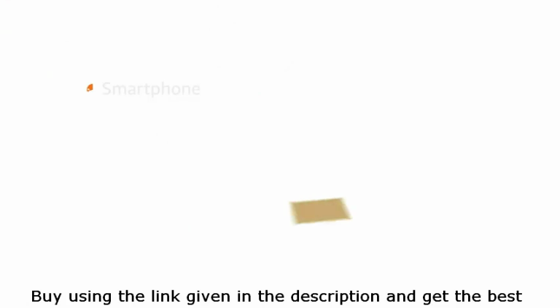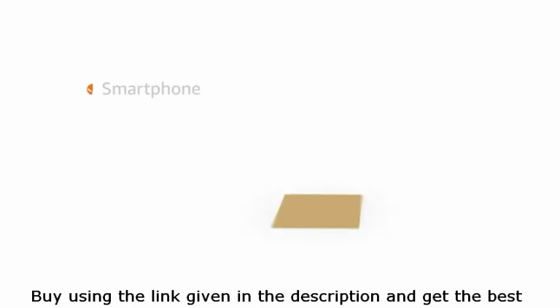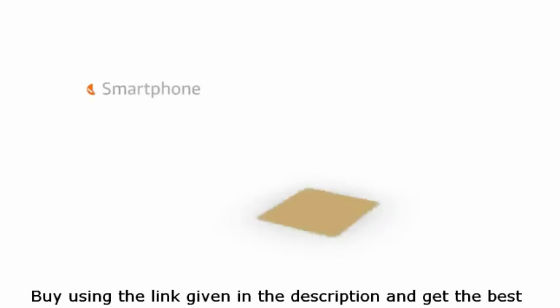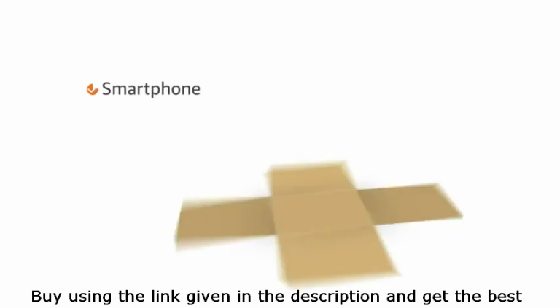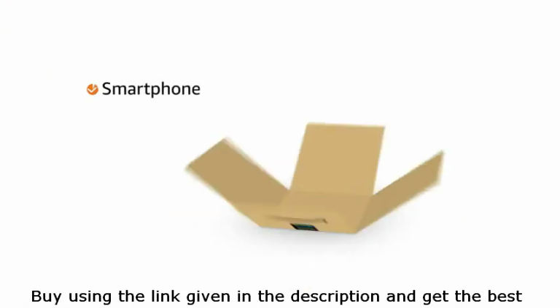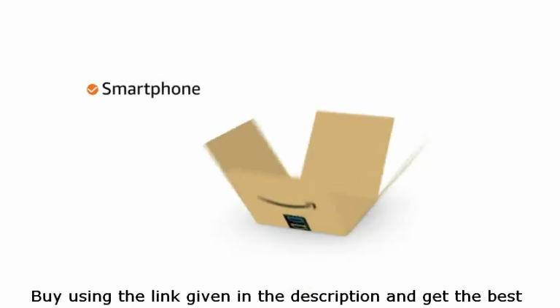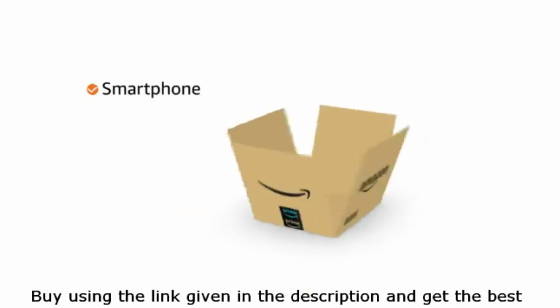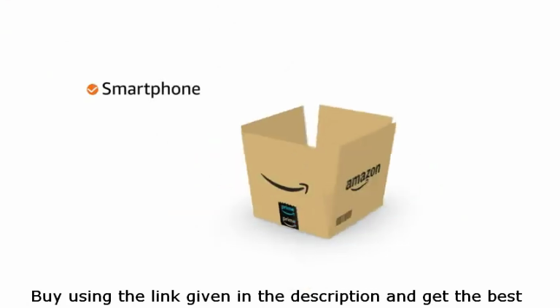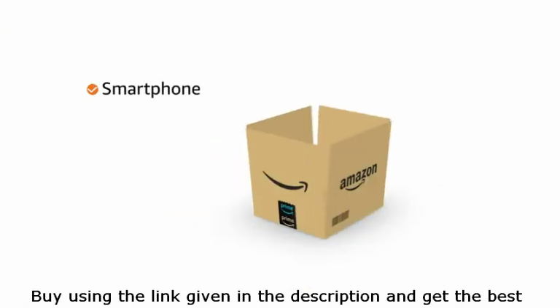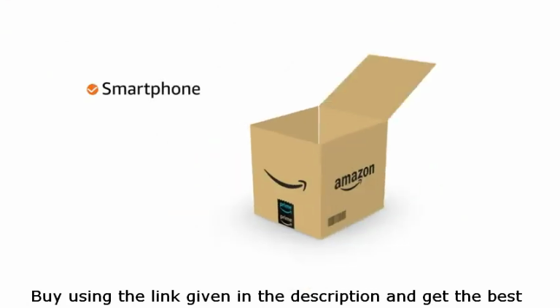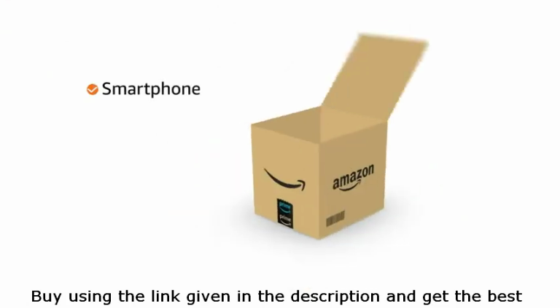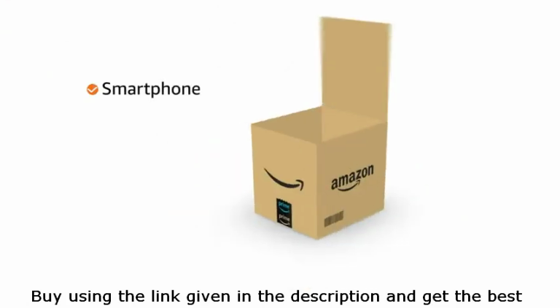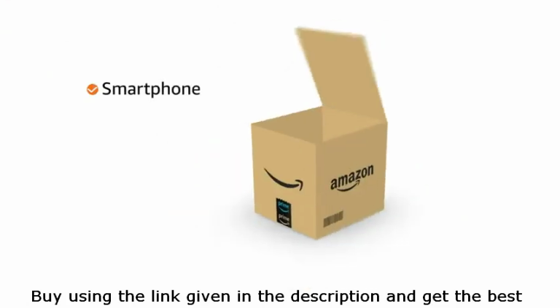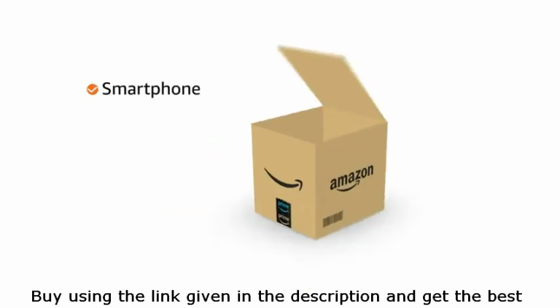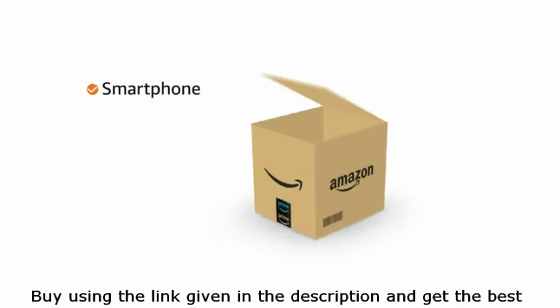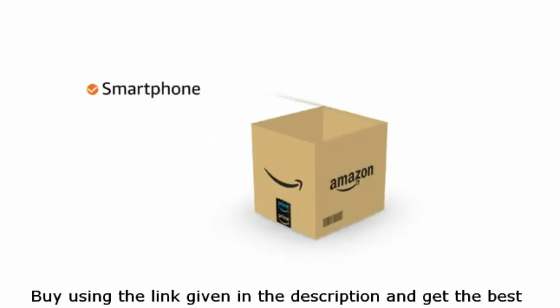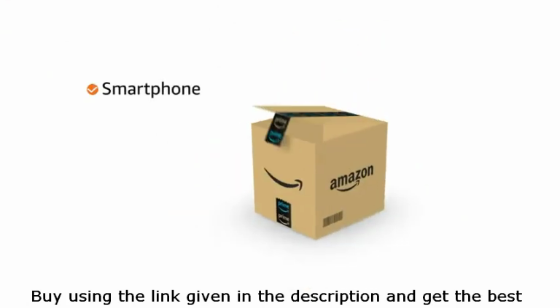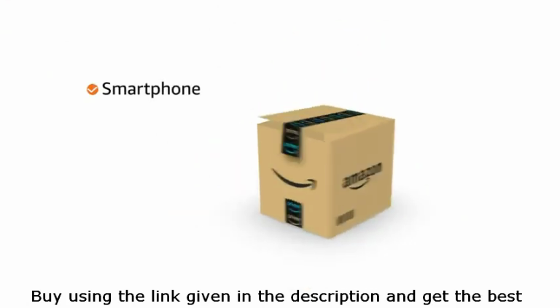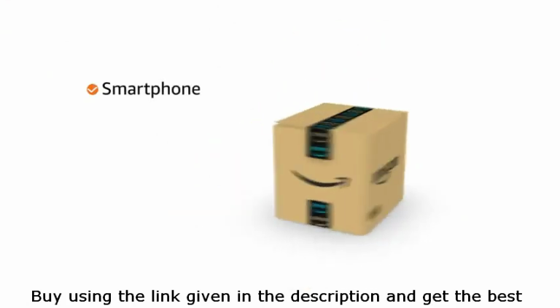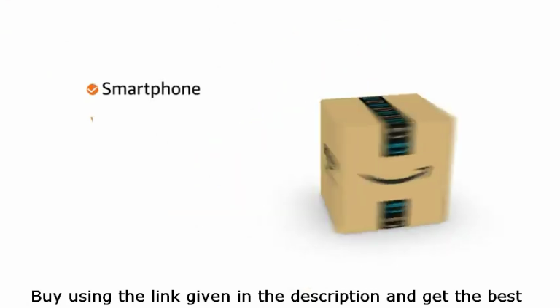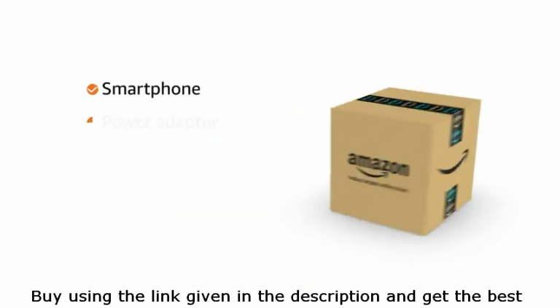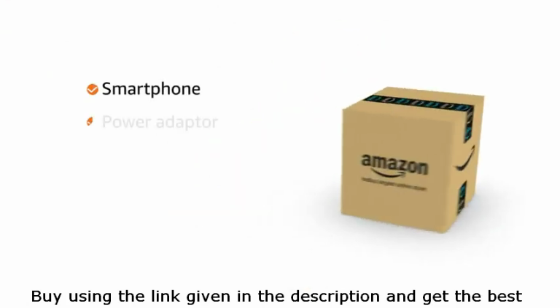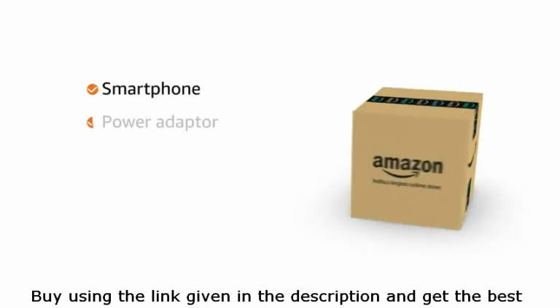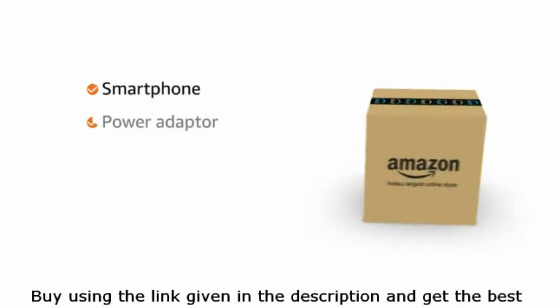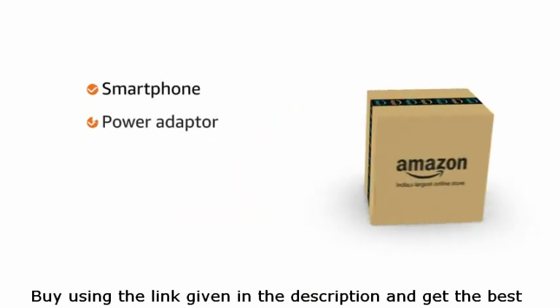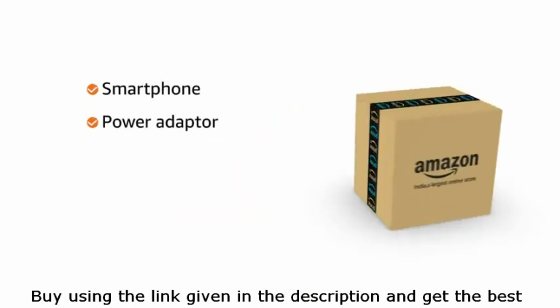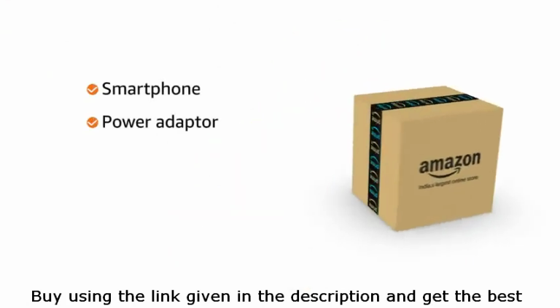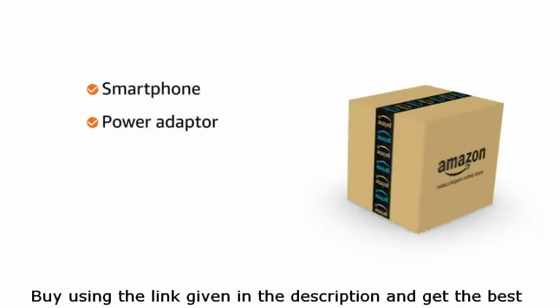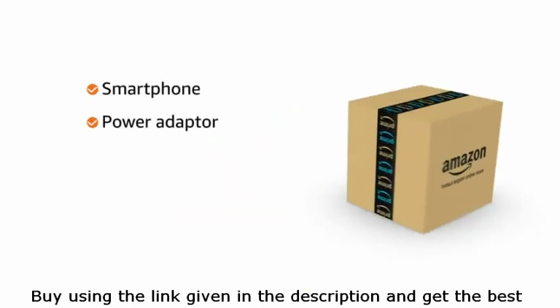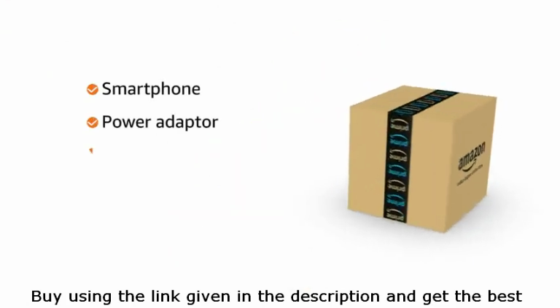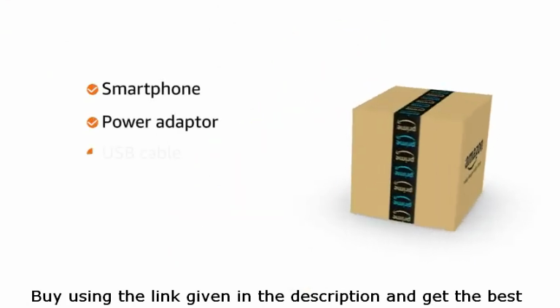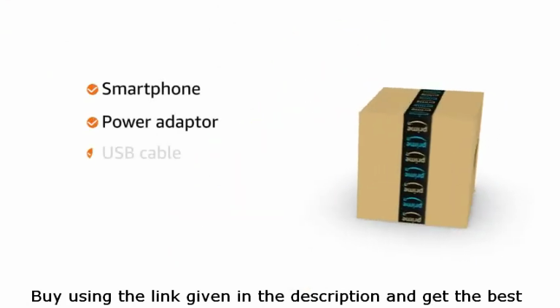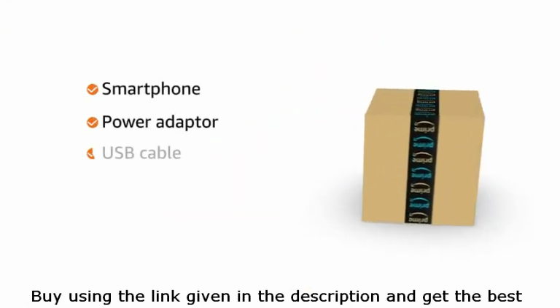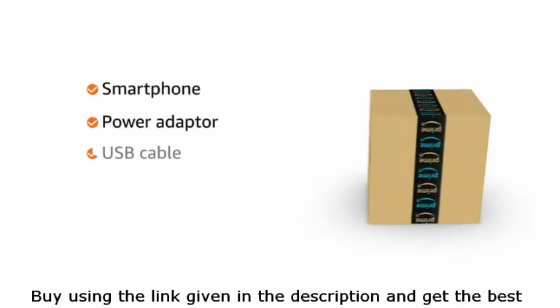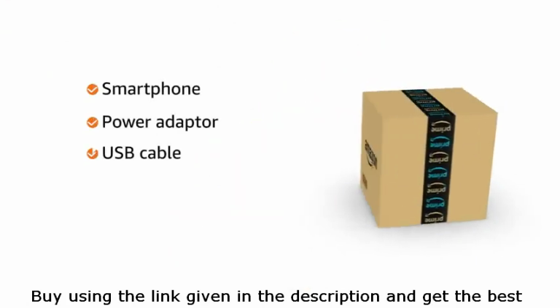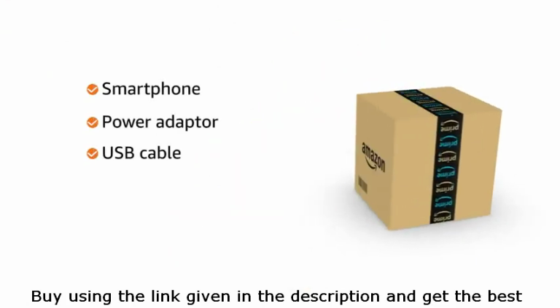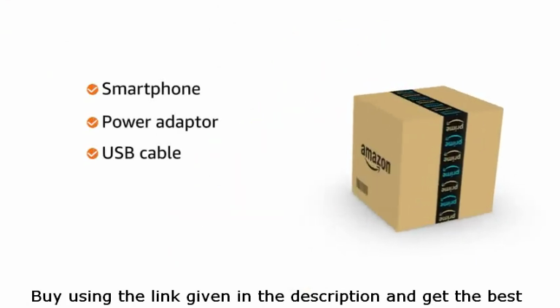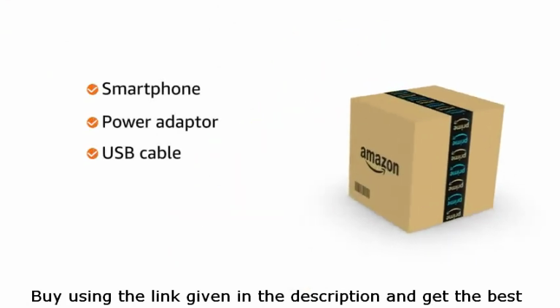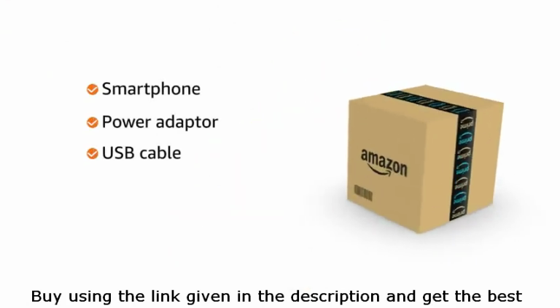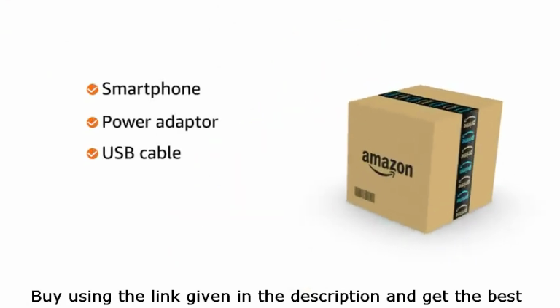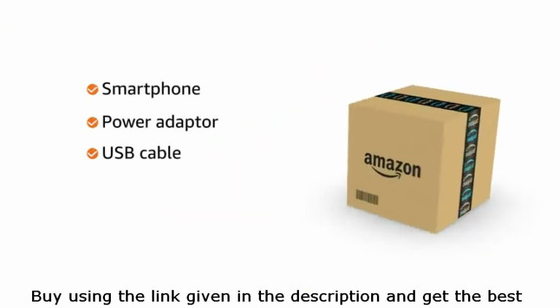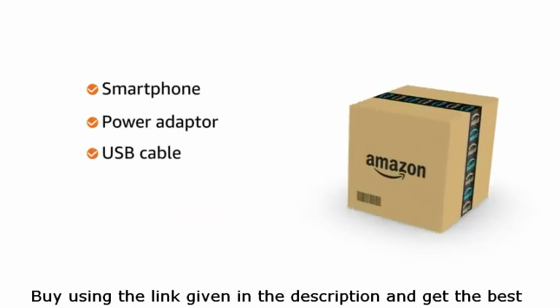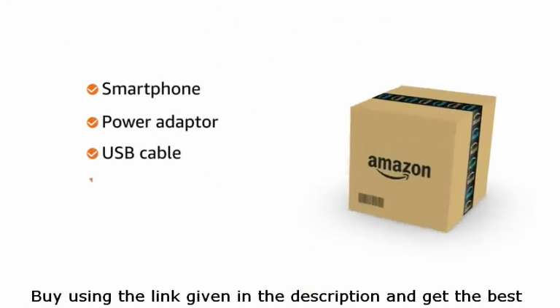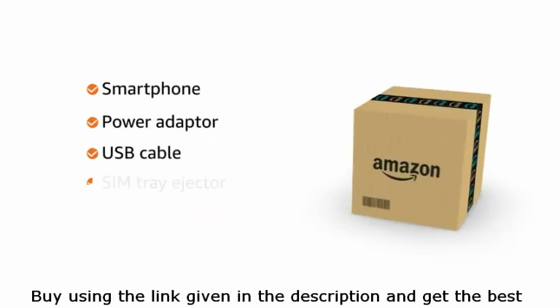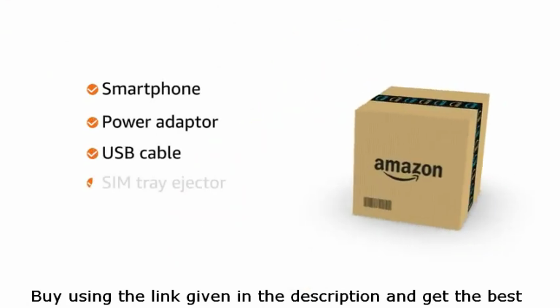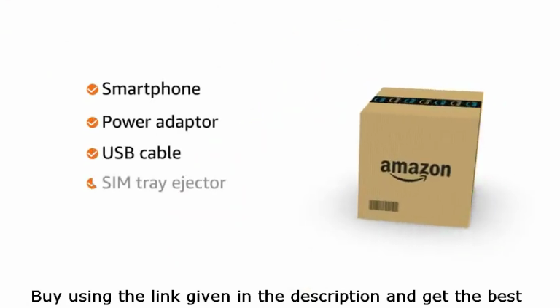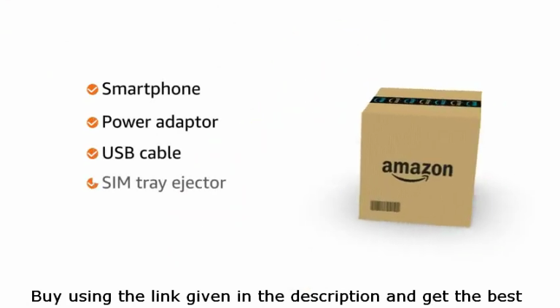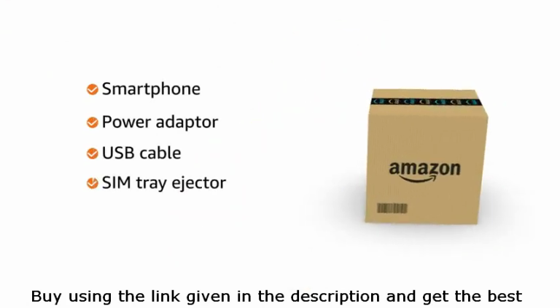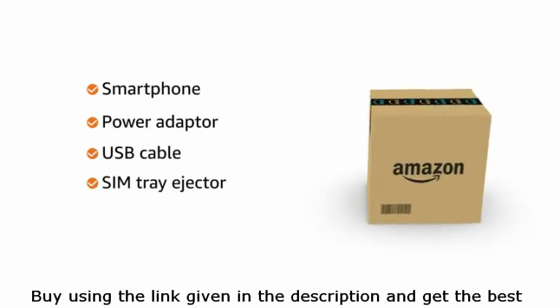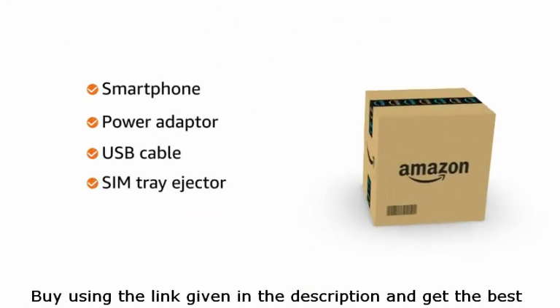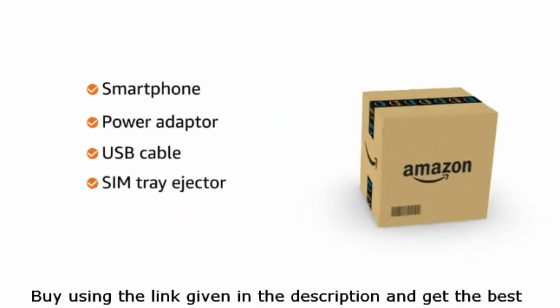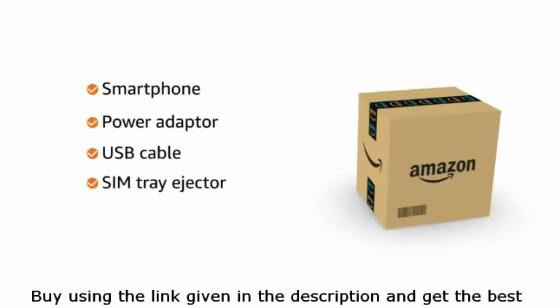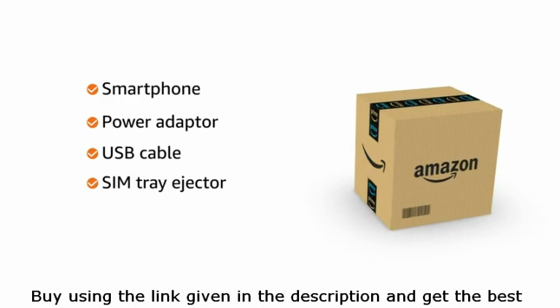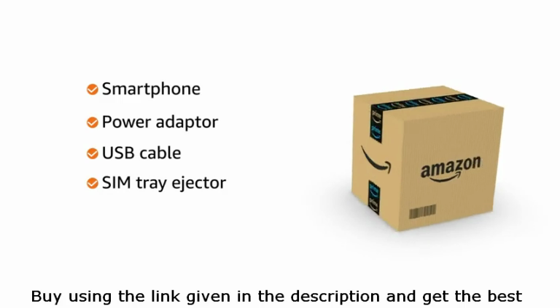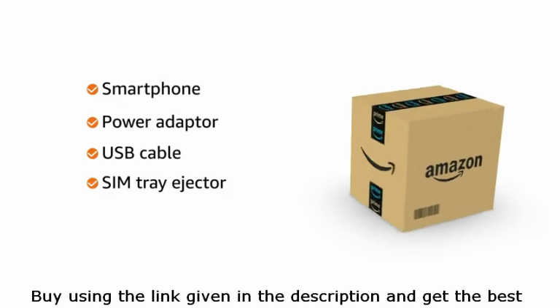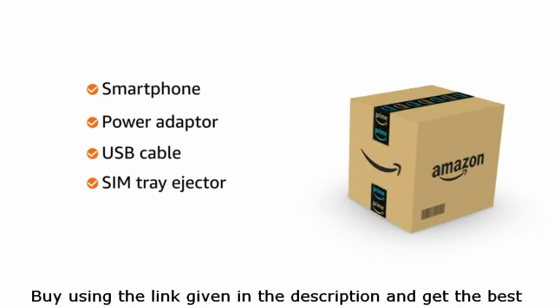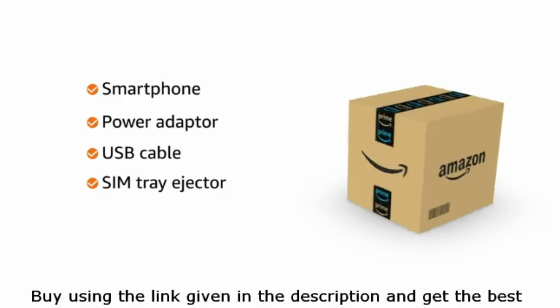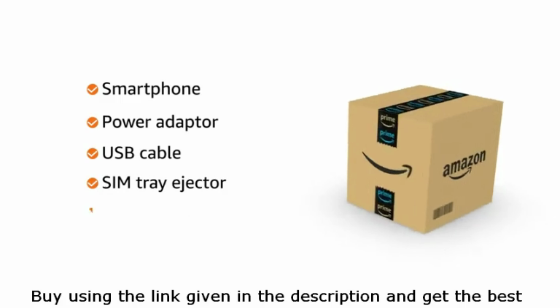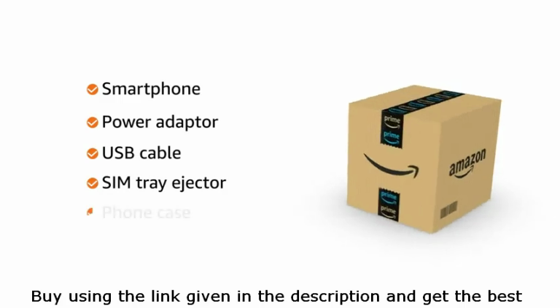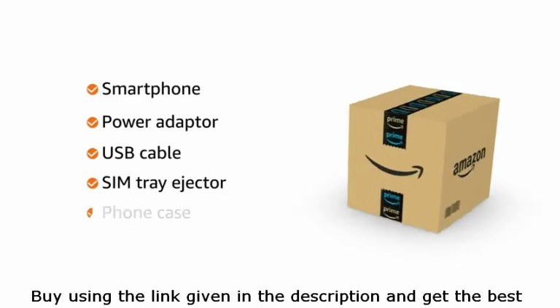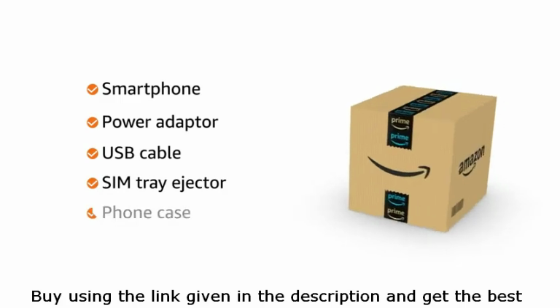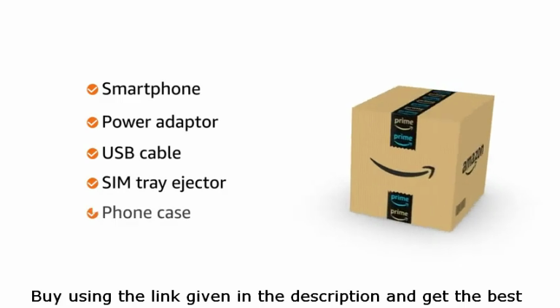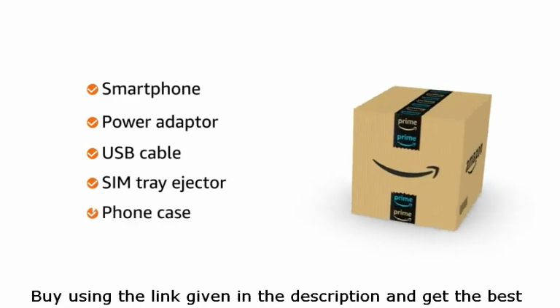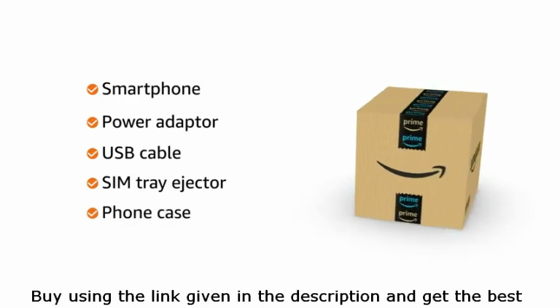The box includes the smartphone, power adapter, USB cable, SIM tray ejector, and phone case.